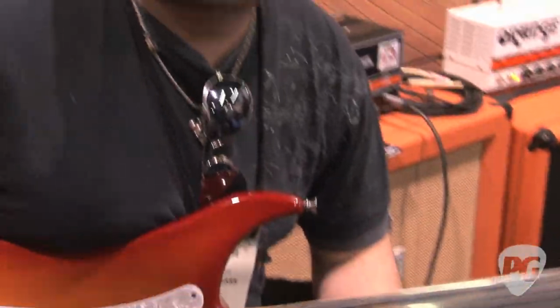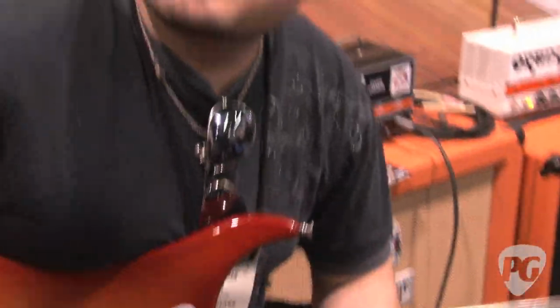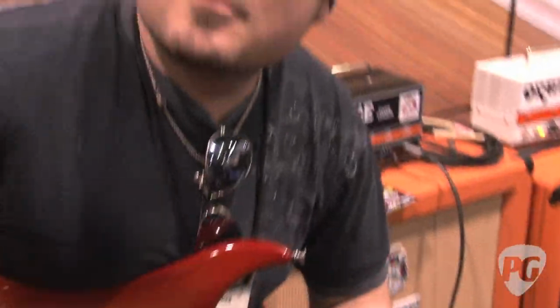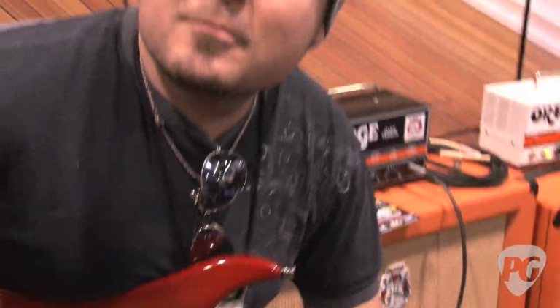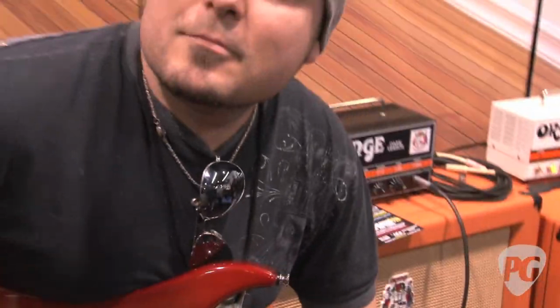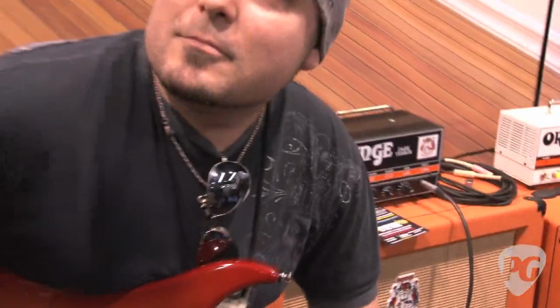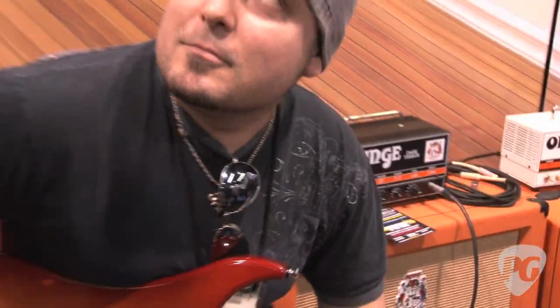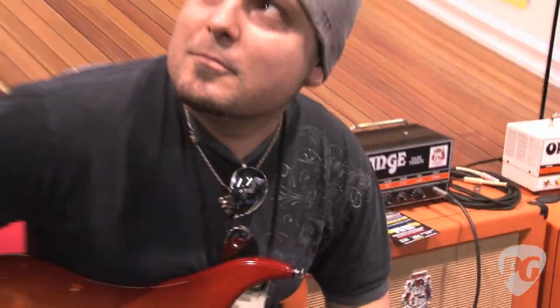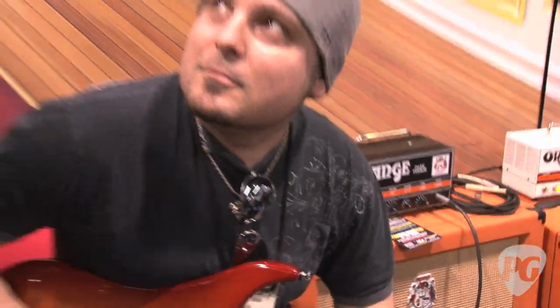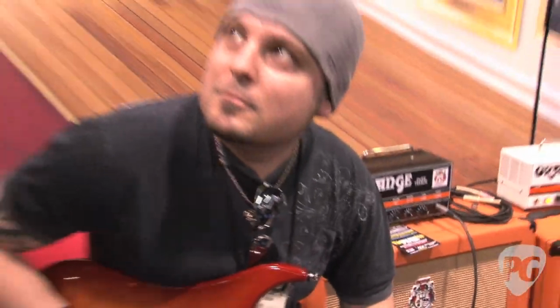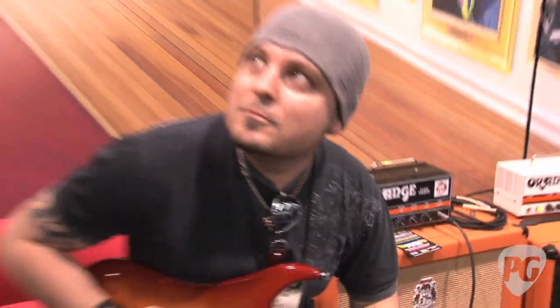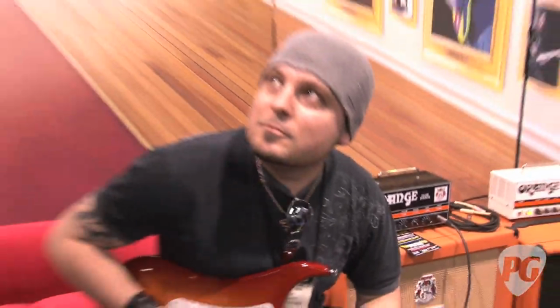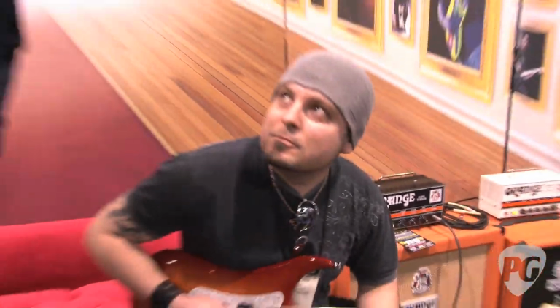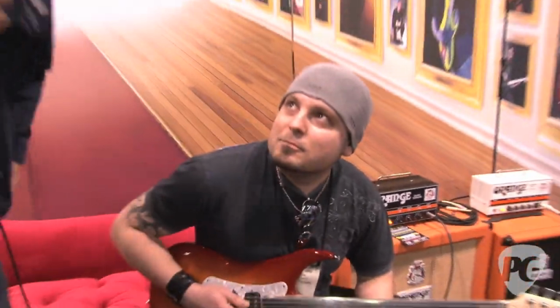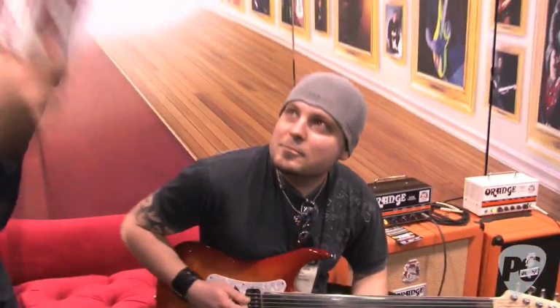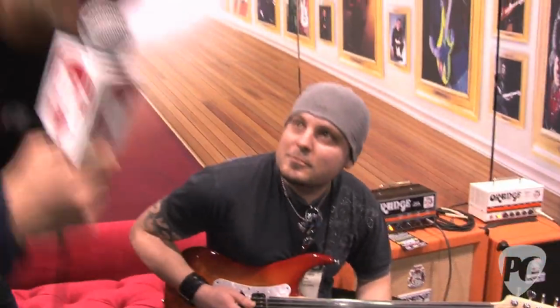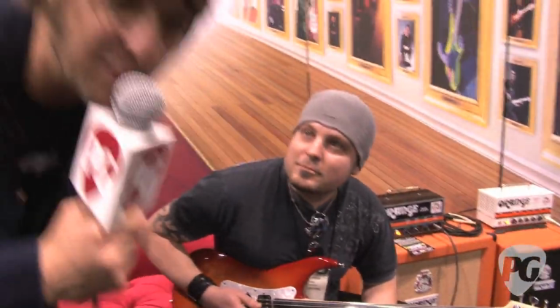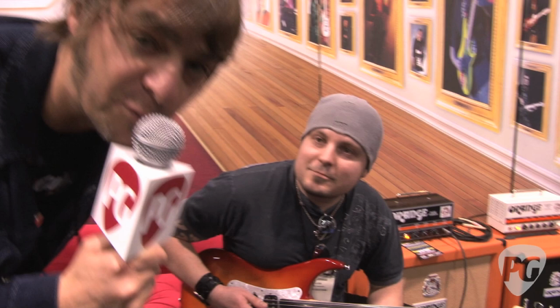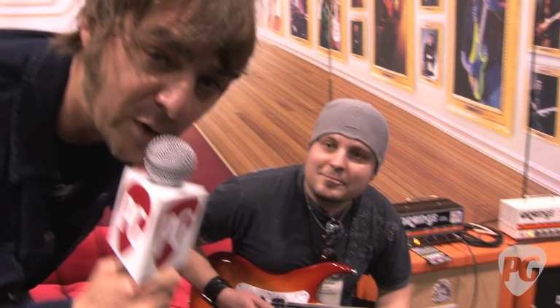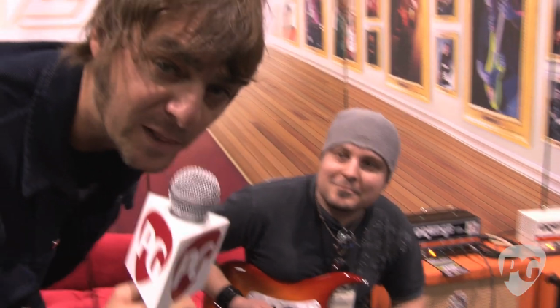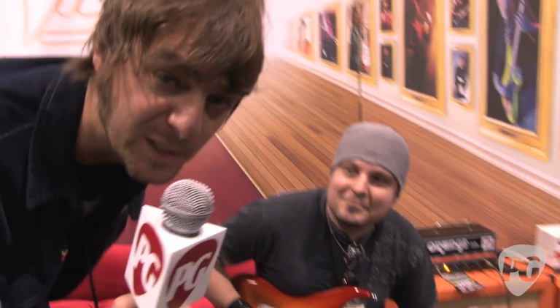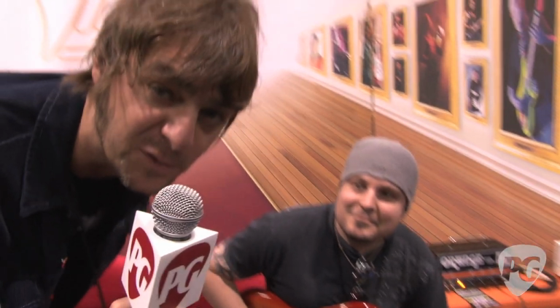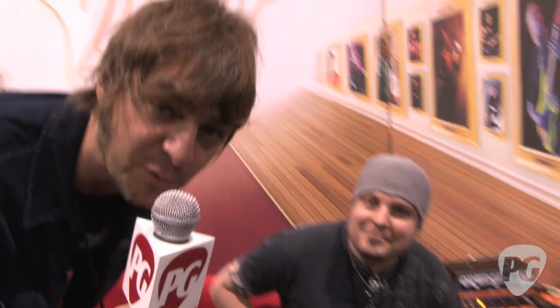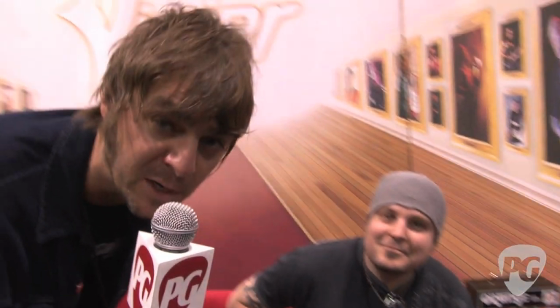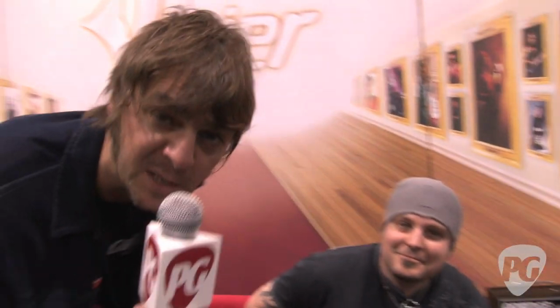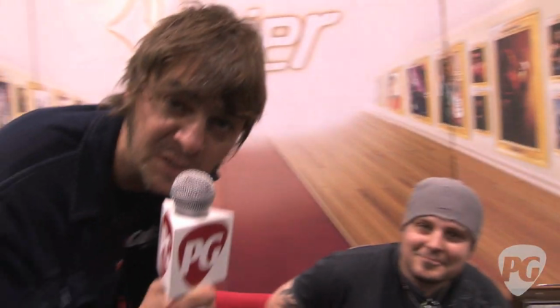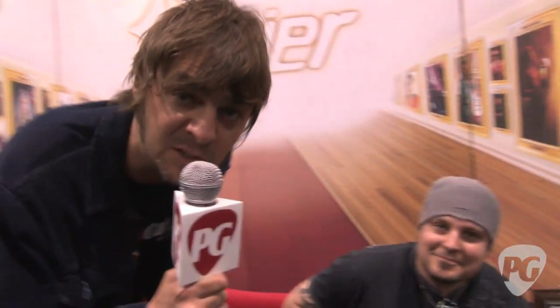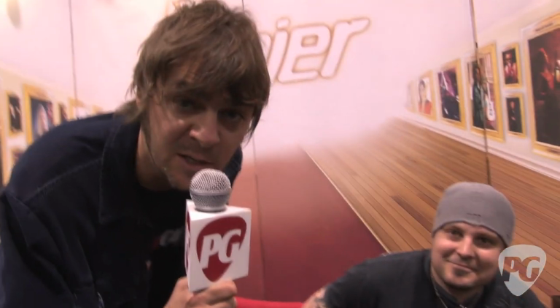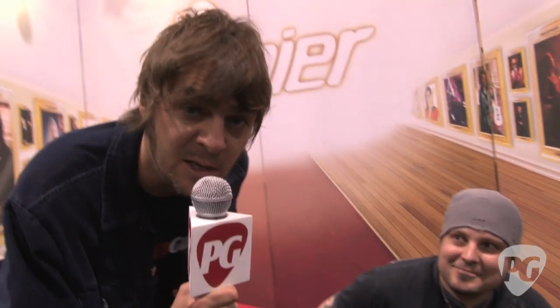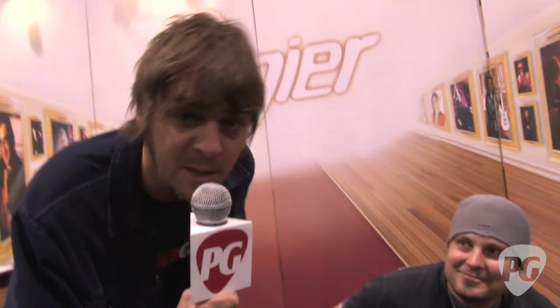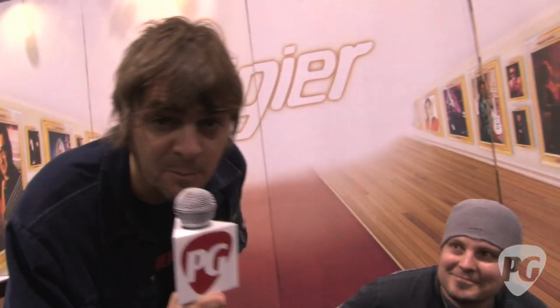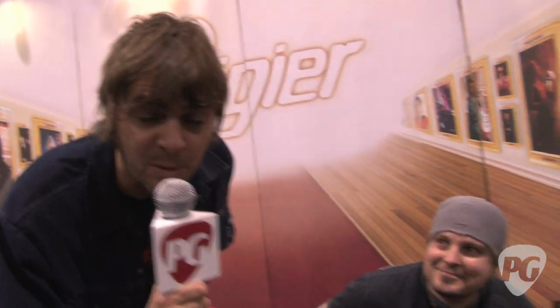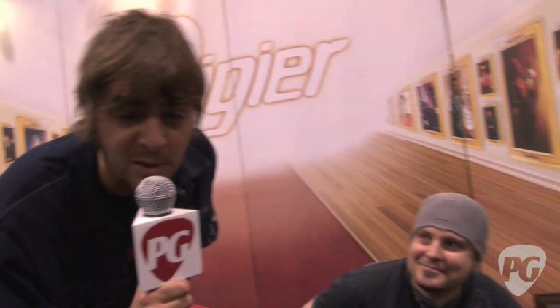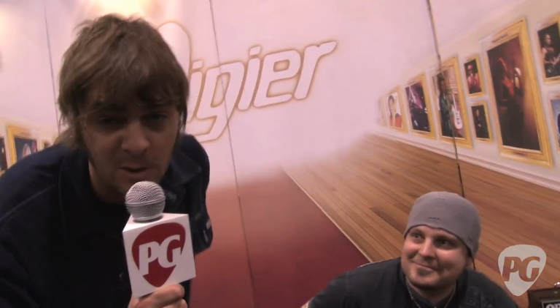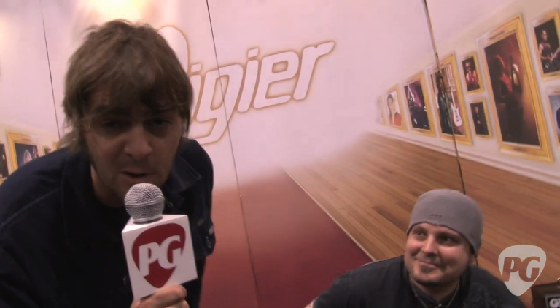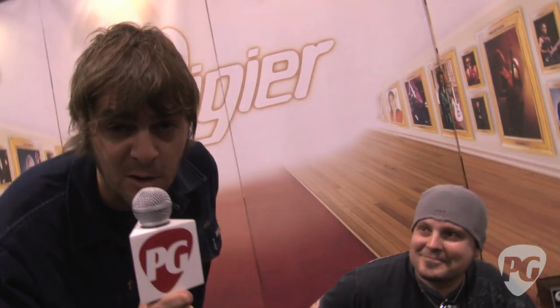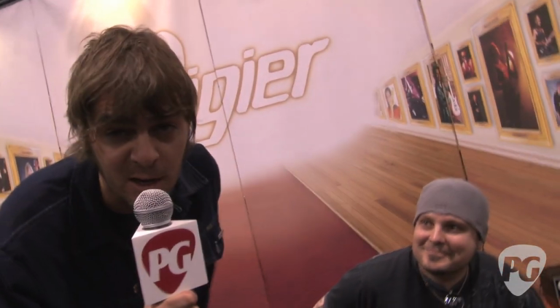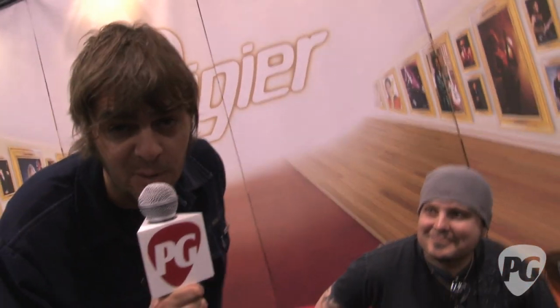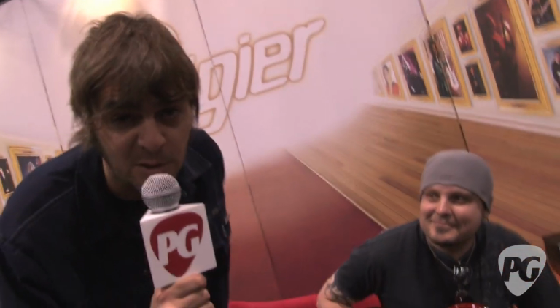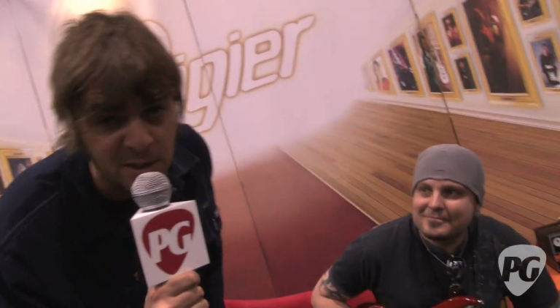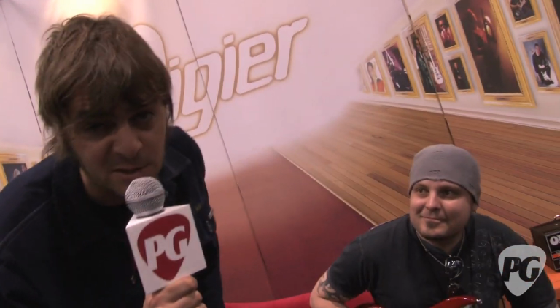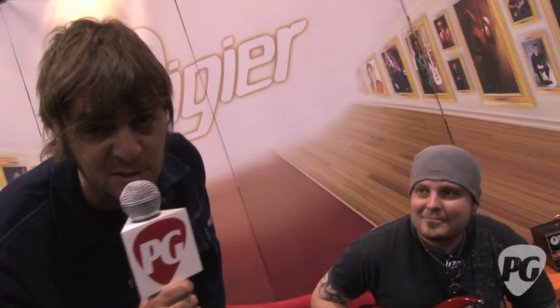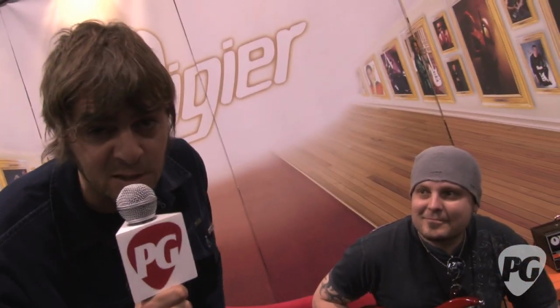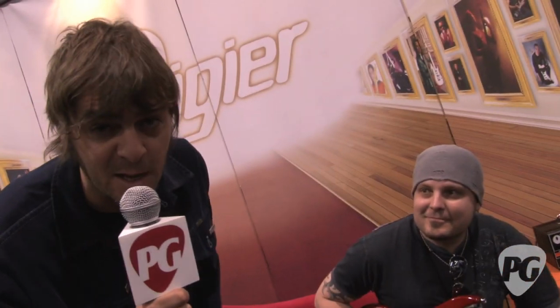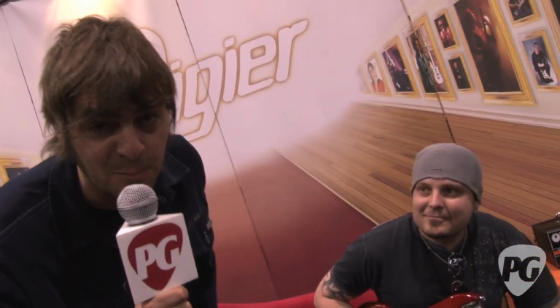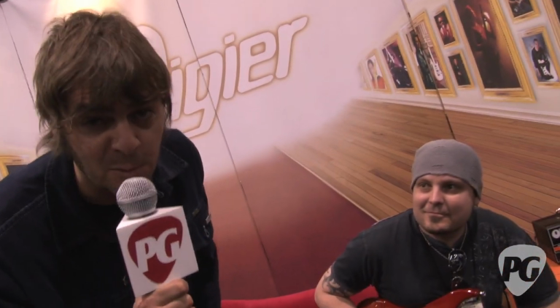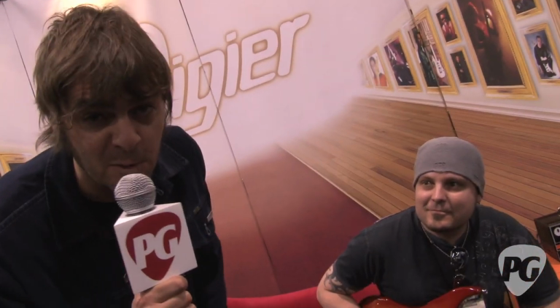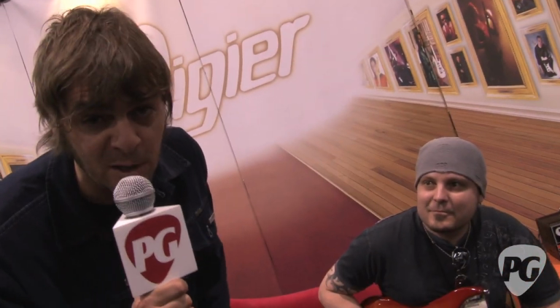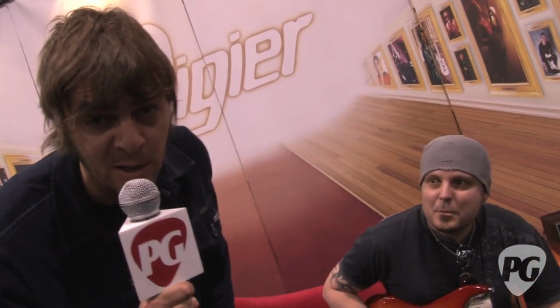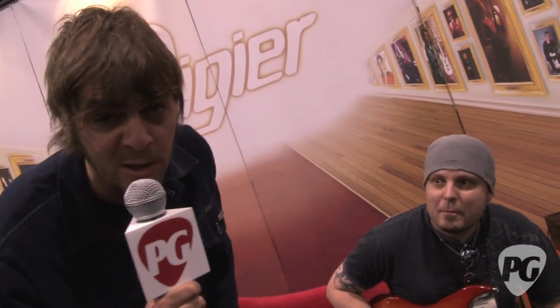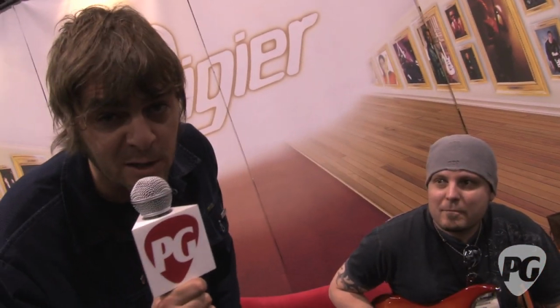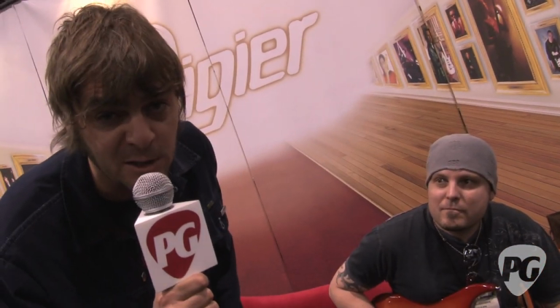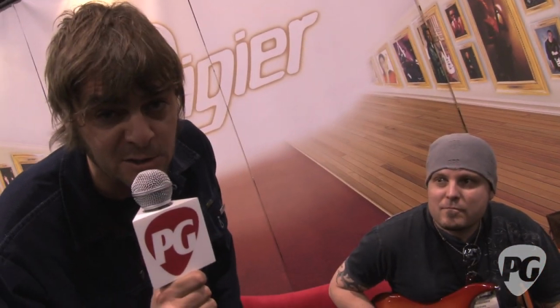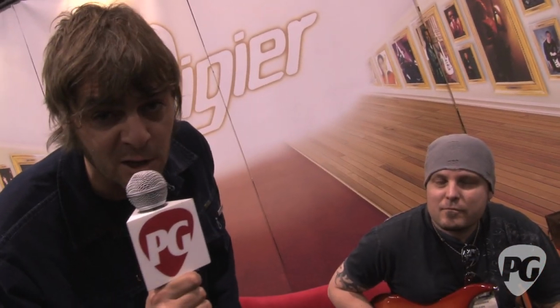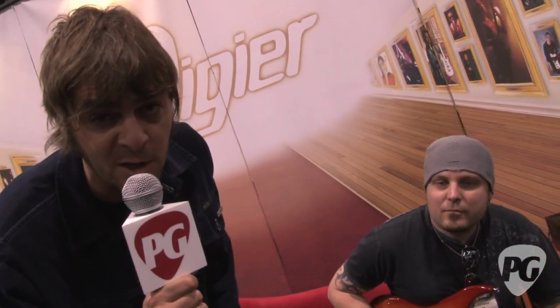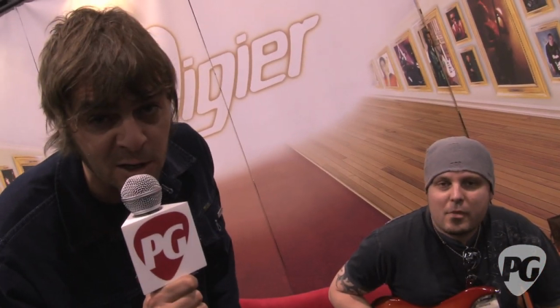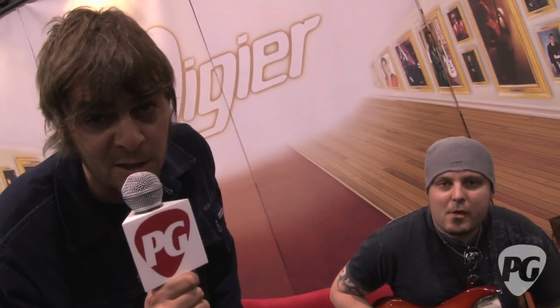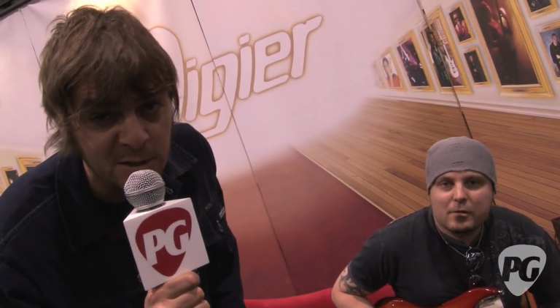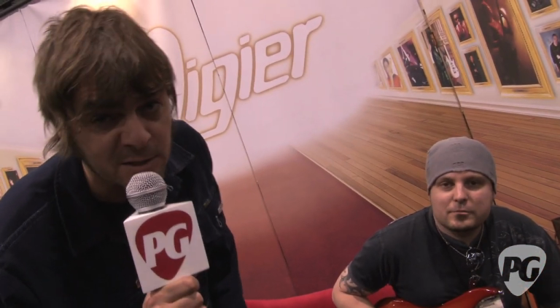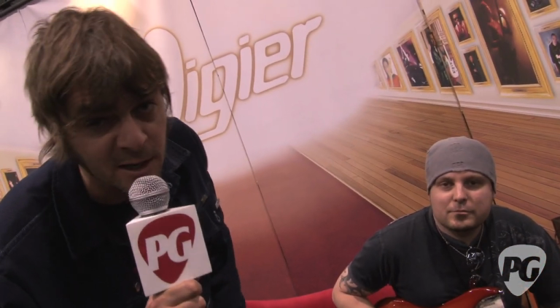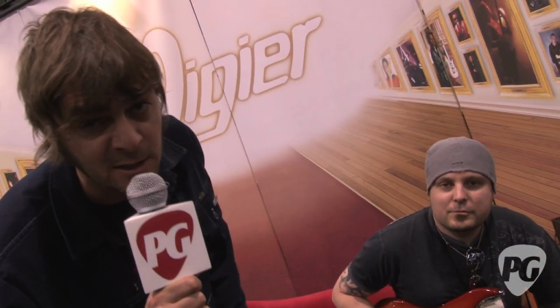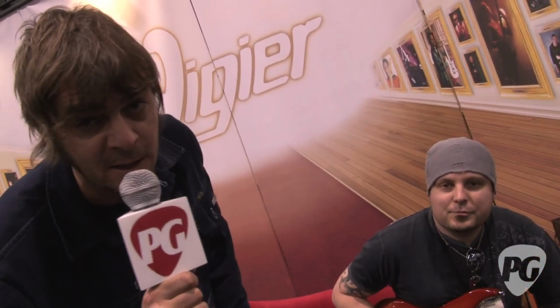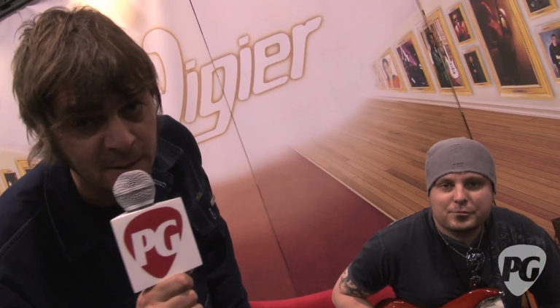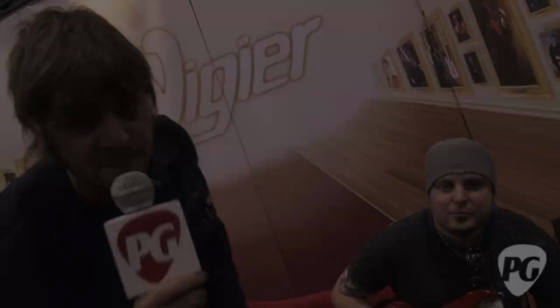Some call them the fretless freaks, but they're okay with us at PremierGuitar.com.